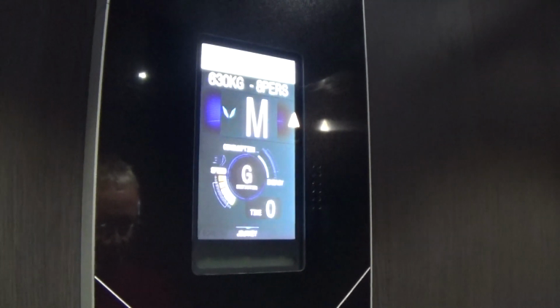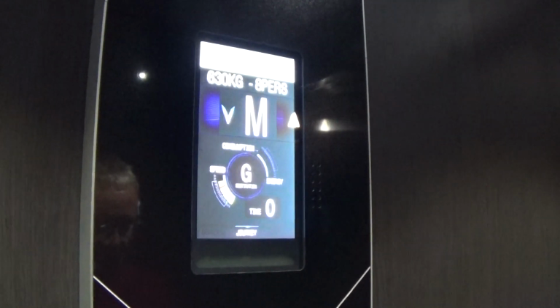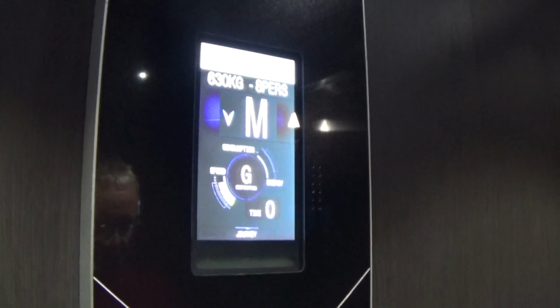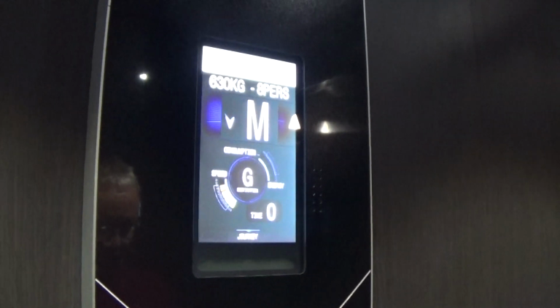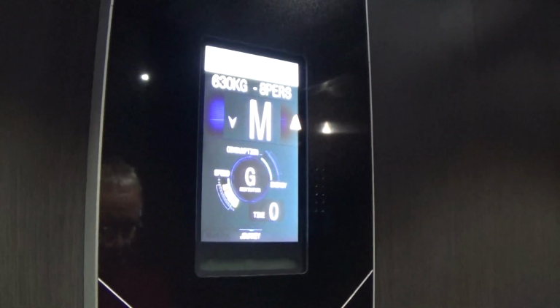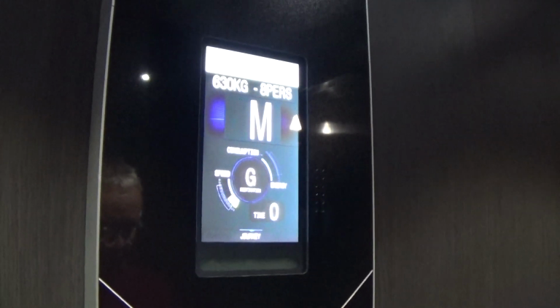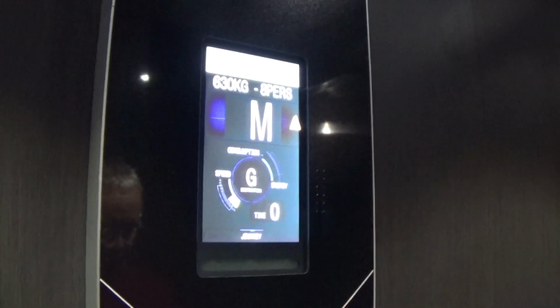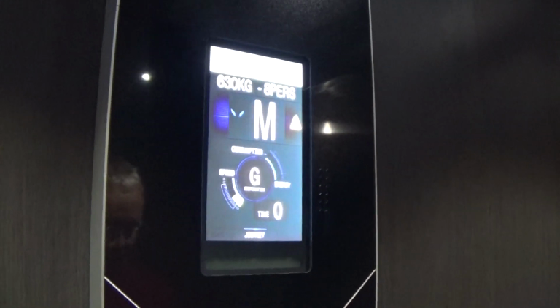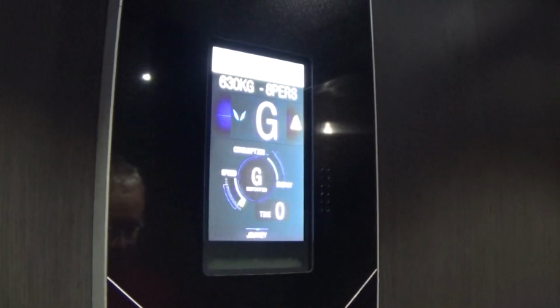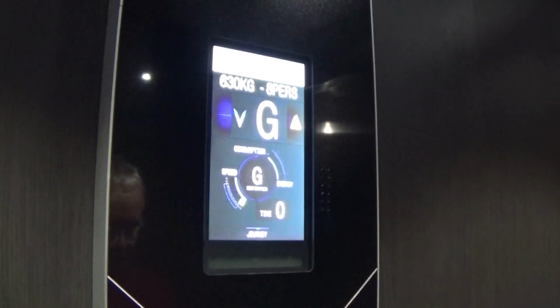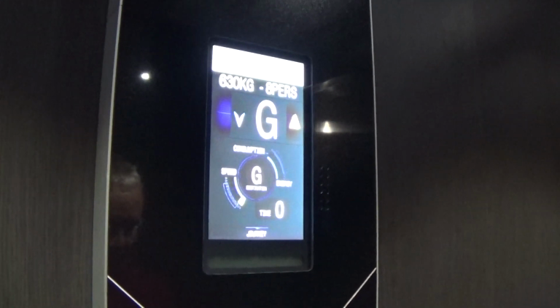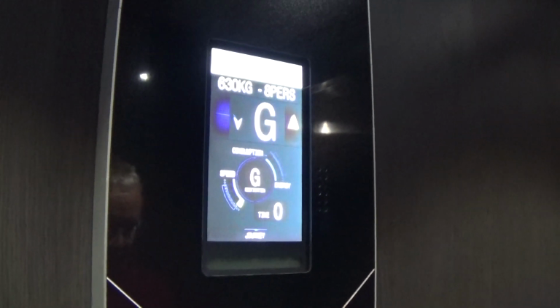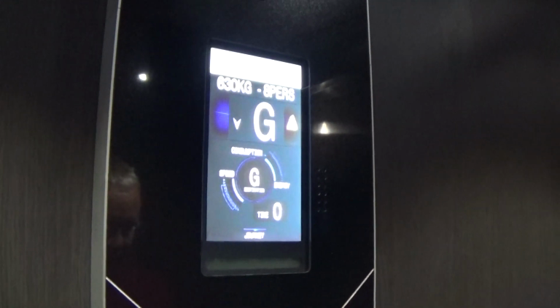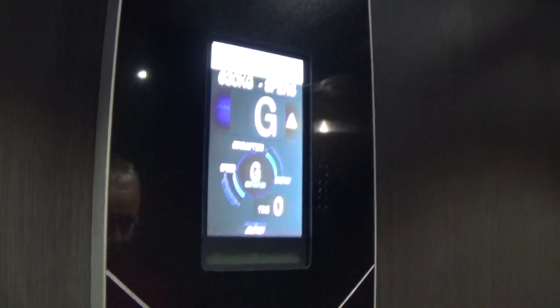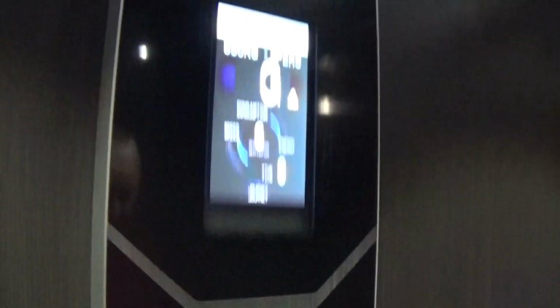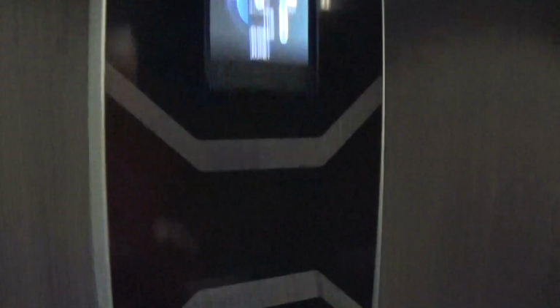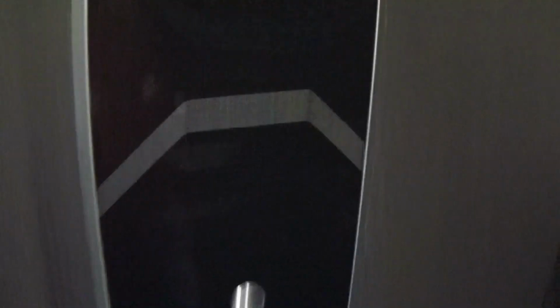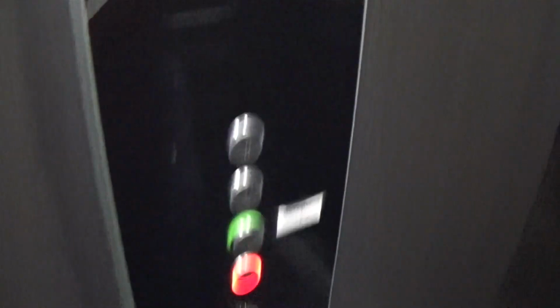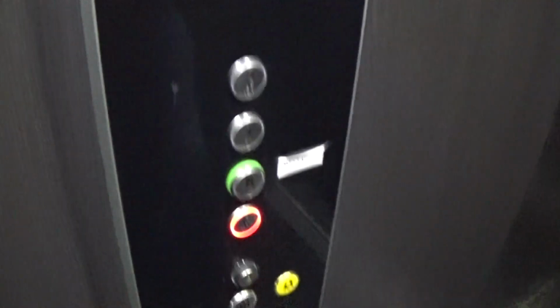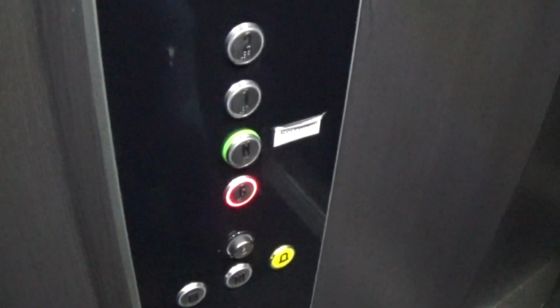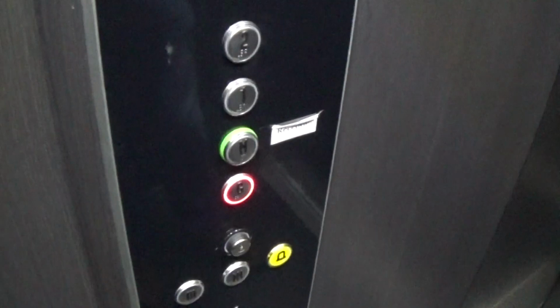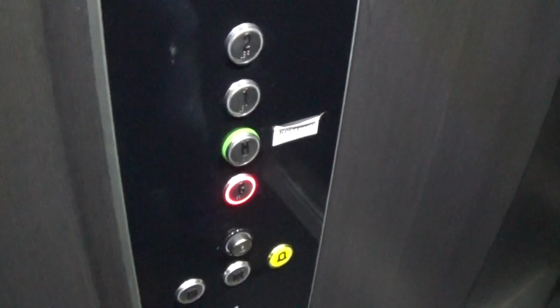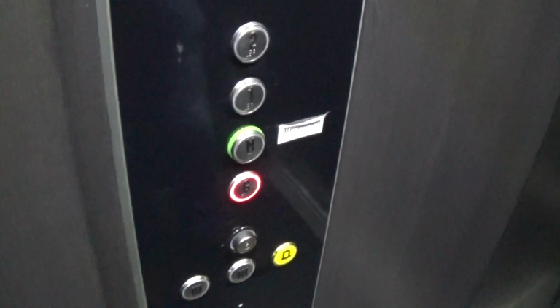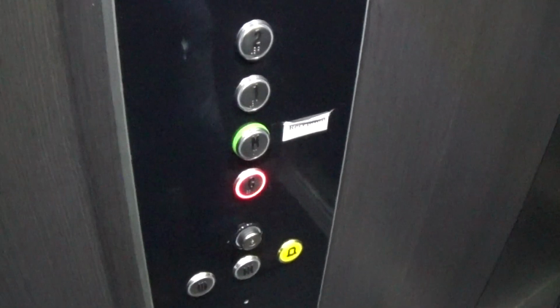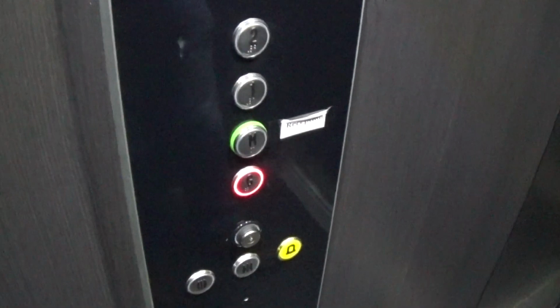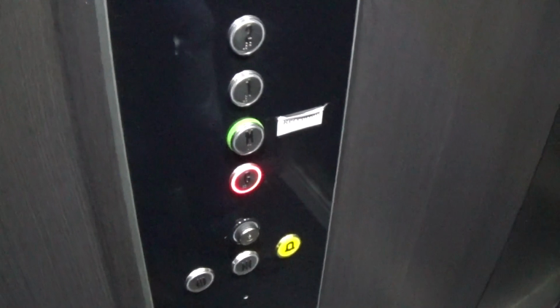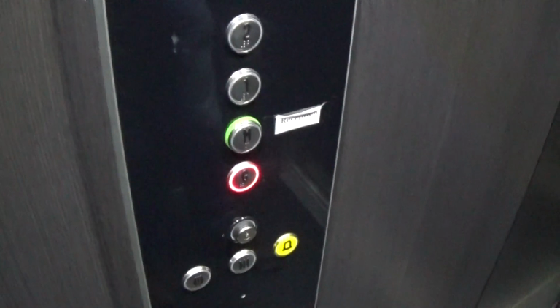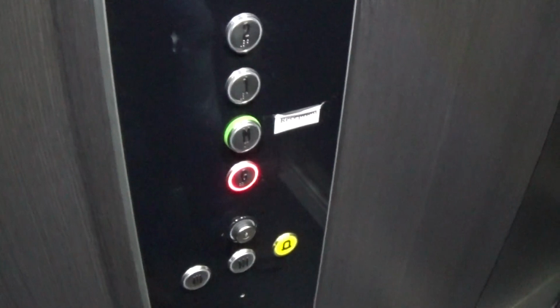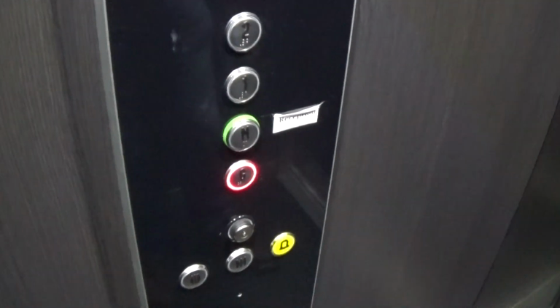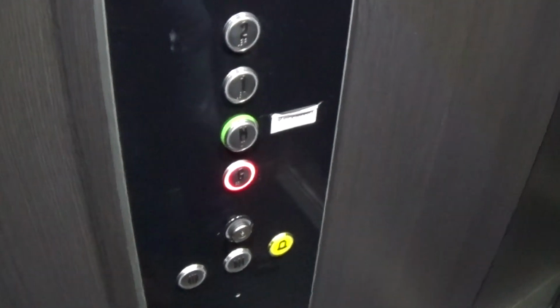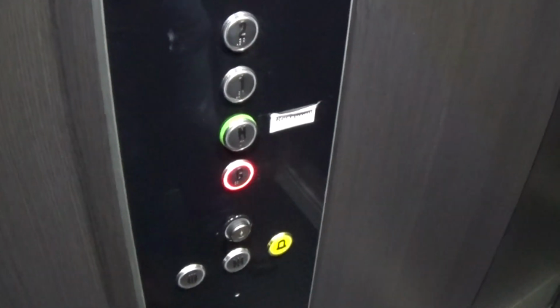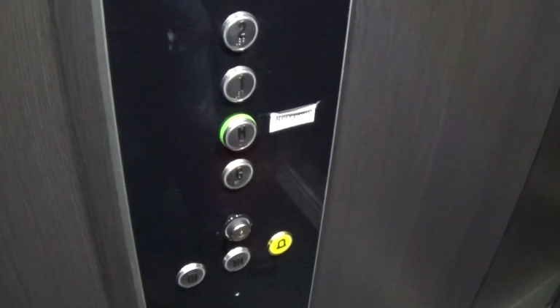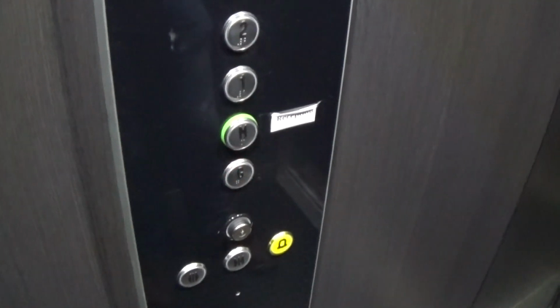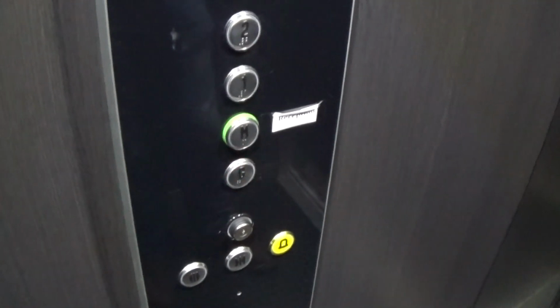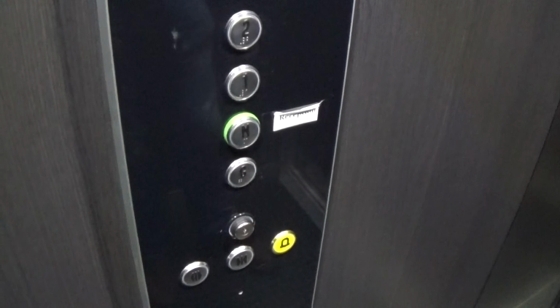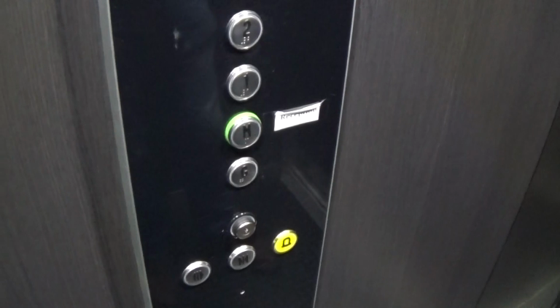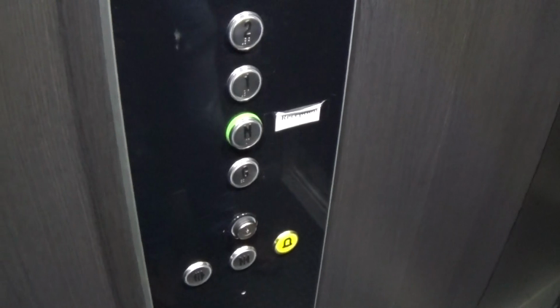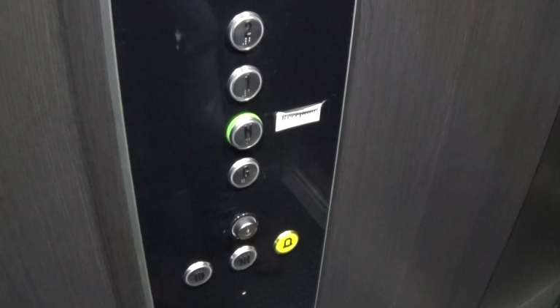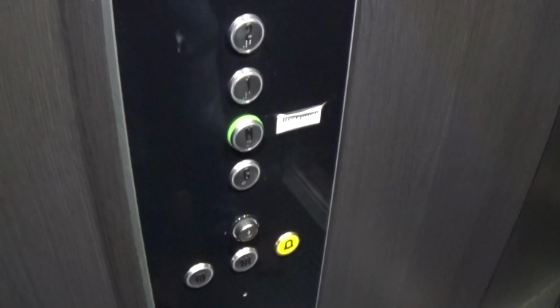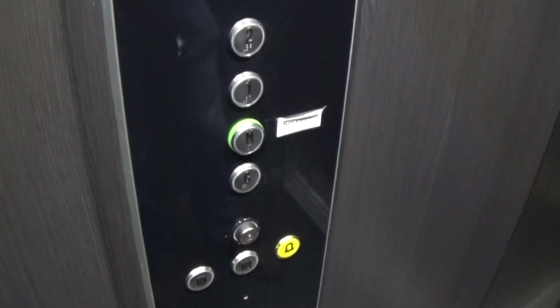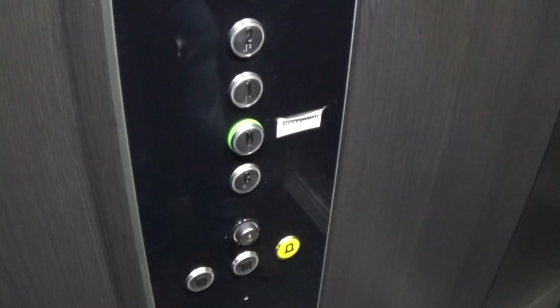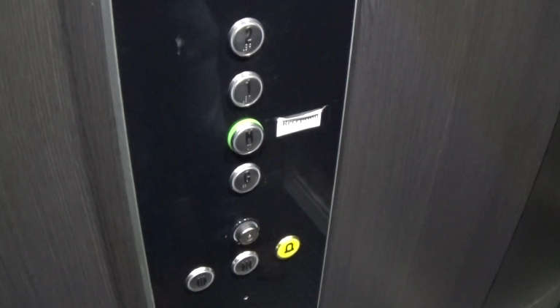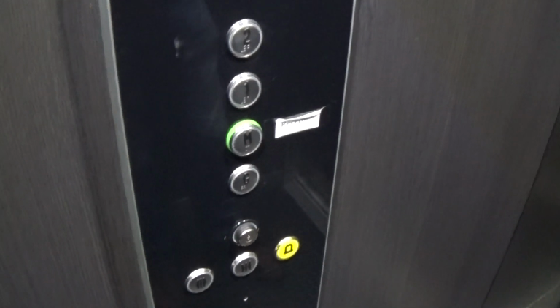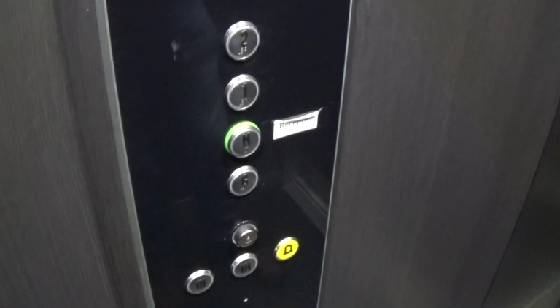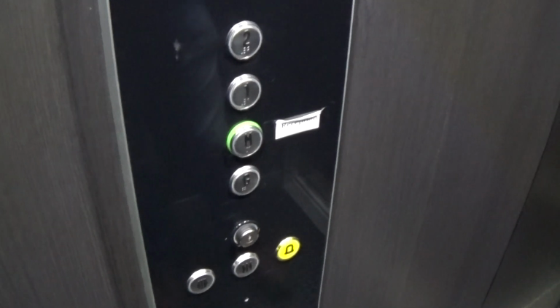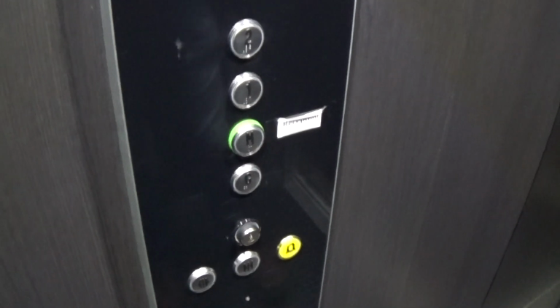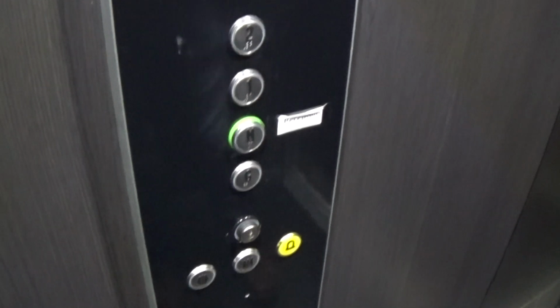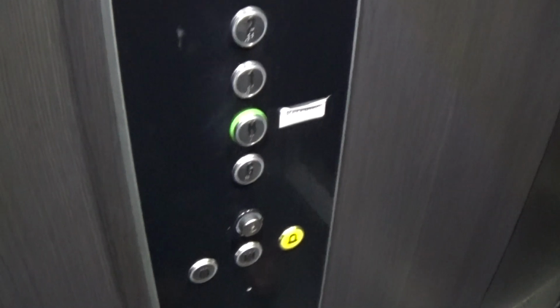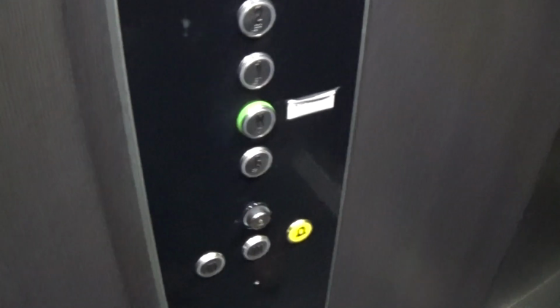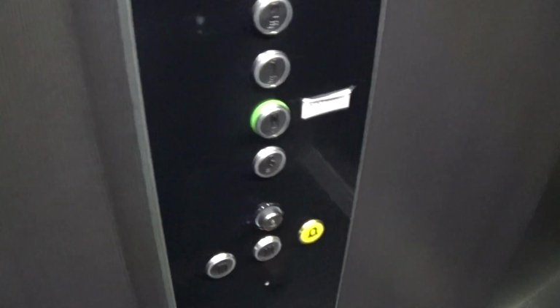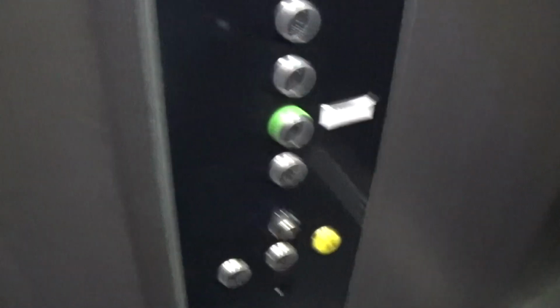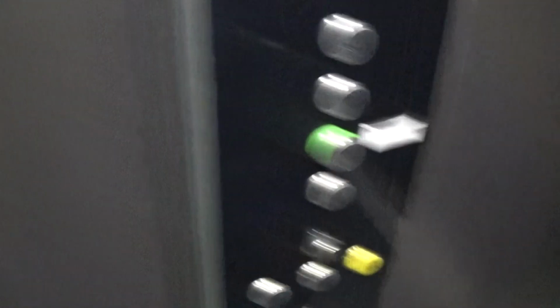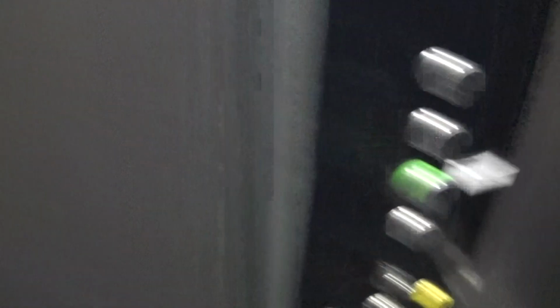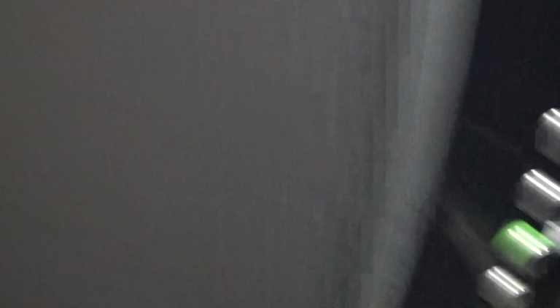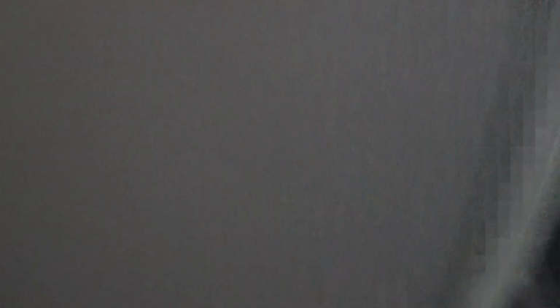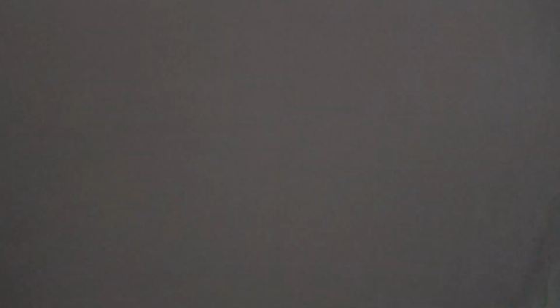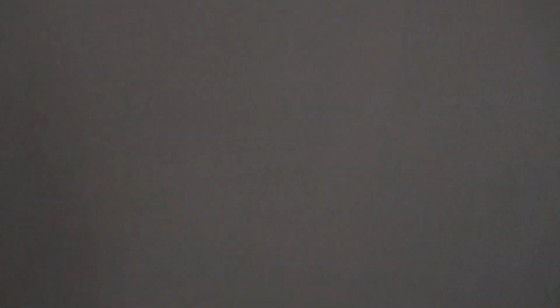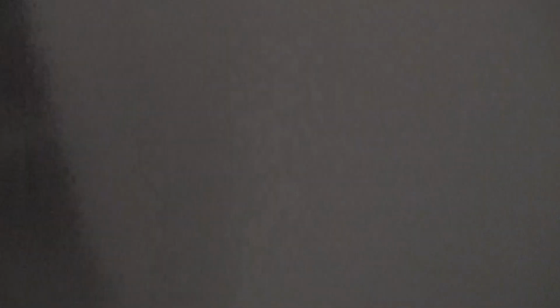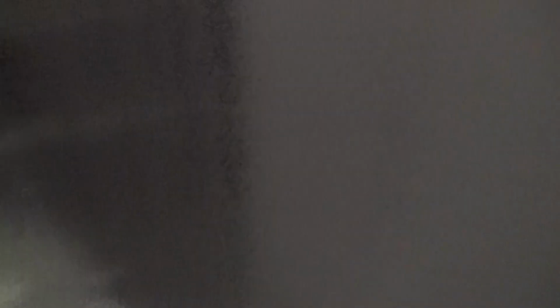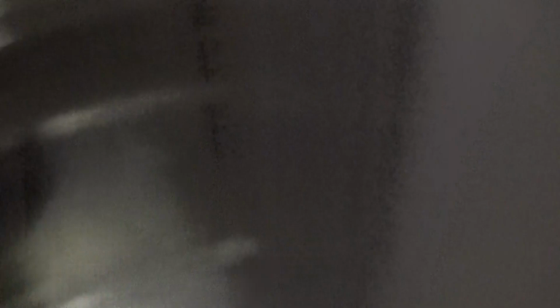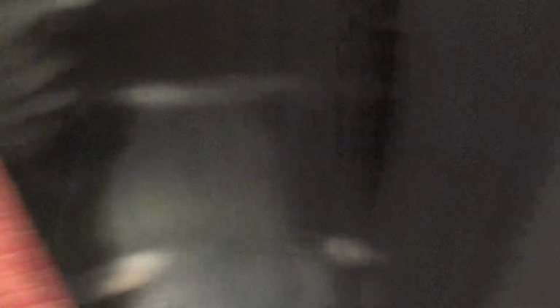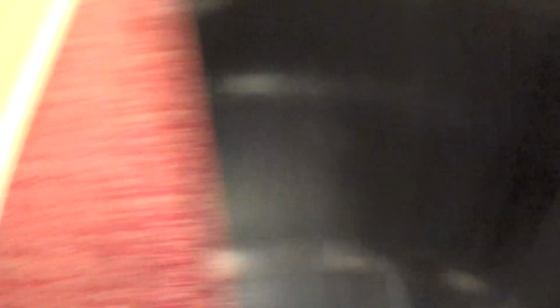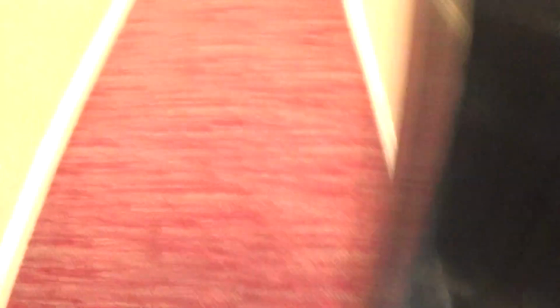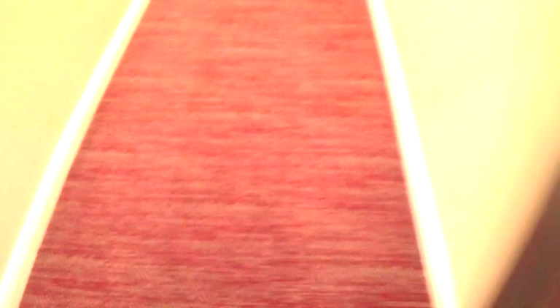Here we are at G. These are all the fixtures. Now let's exit the elevator and go to another elevator.